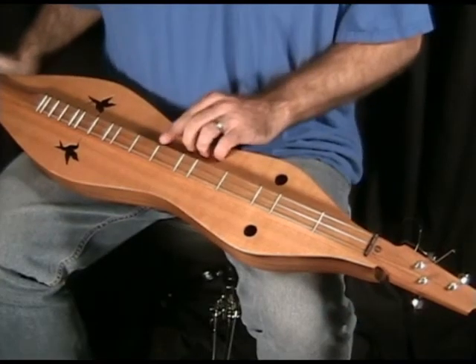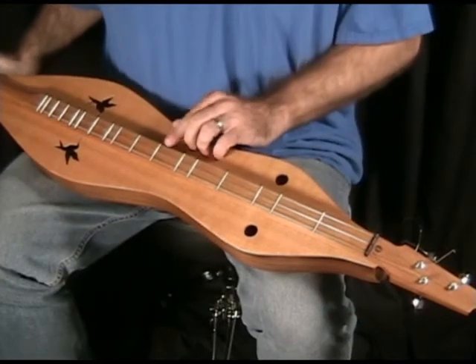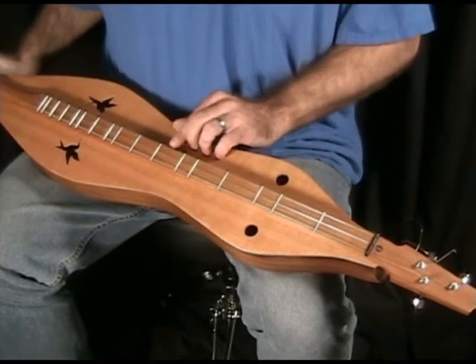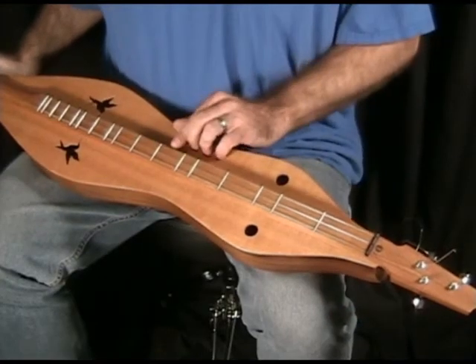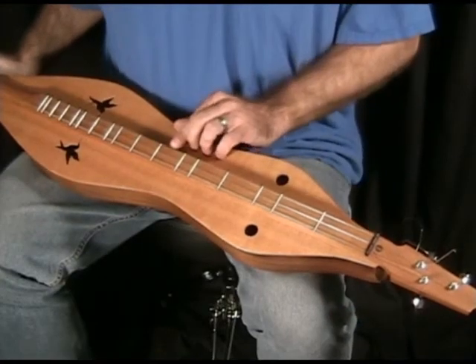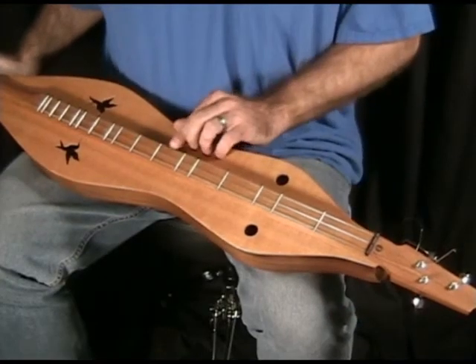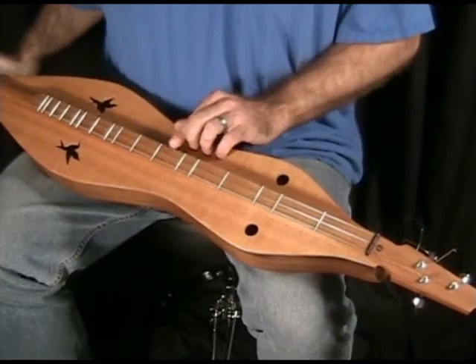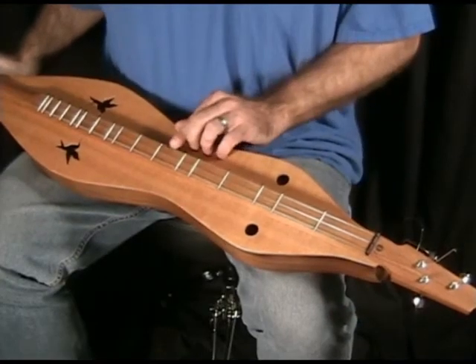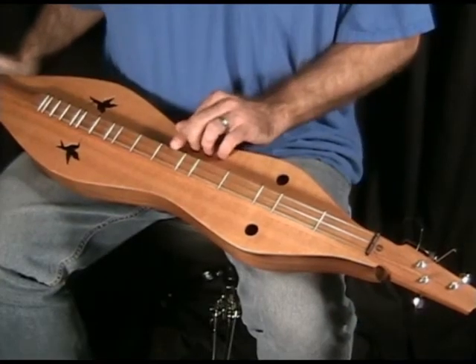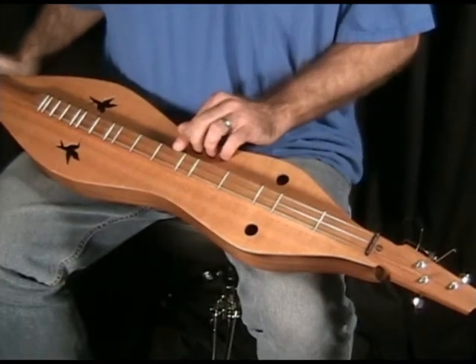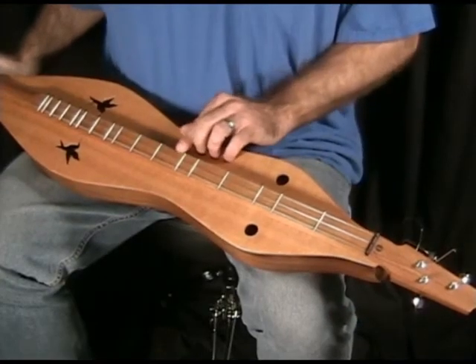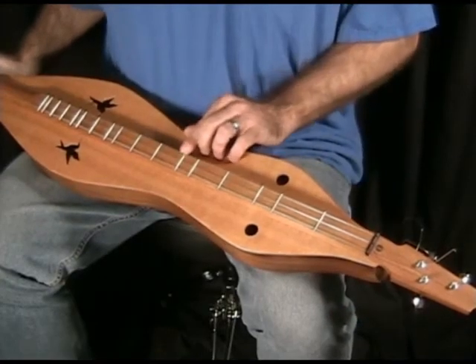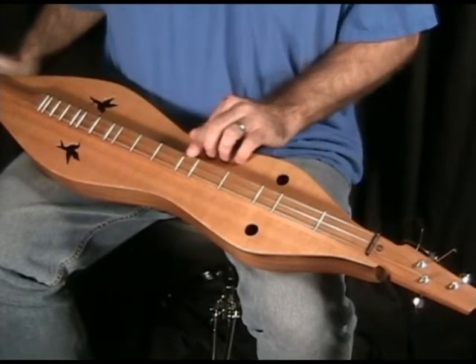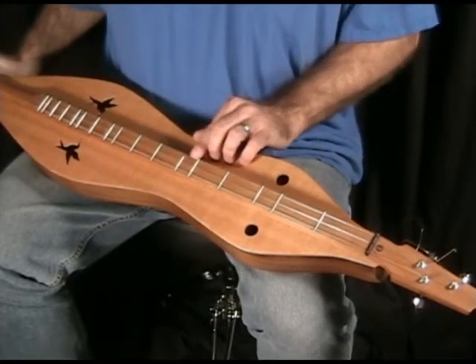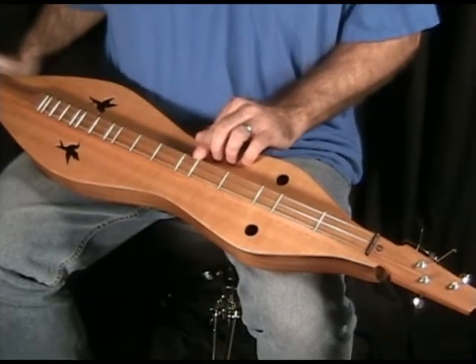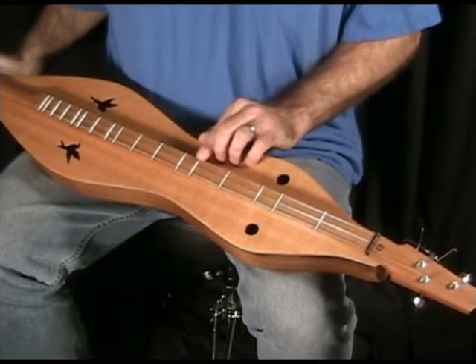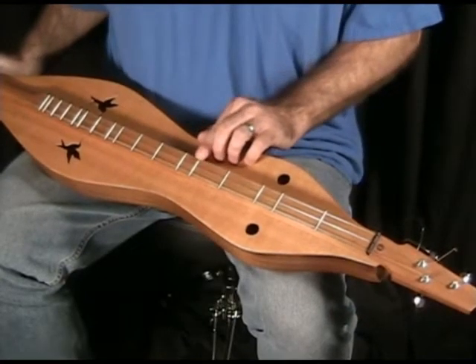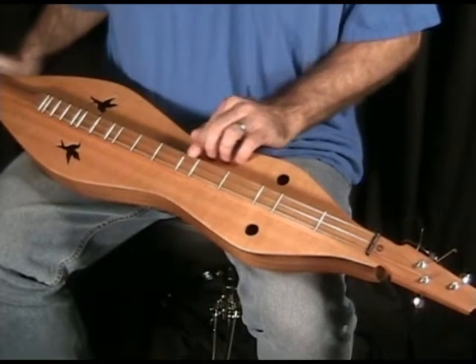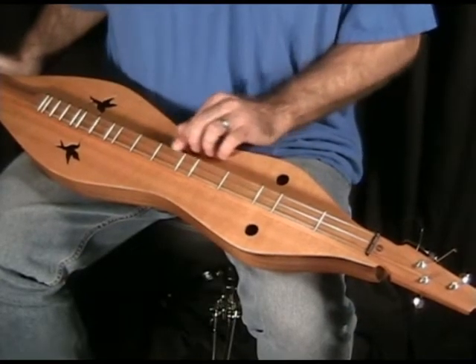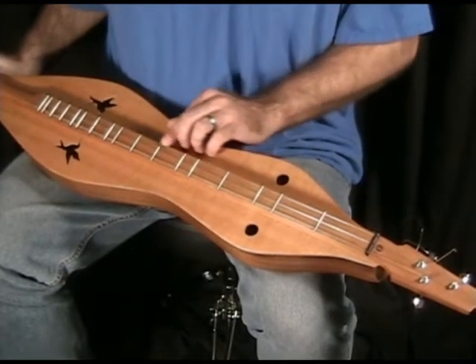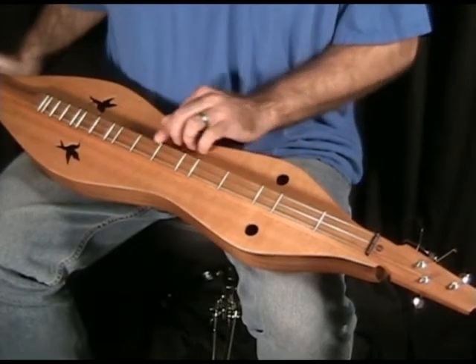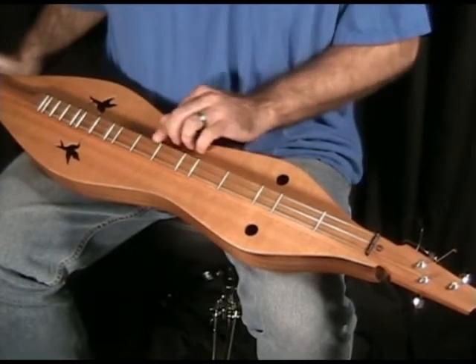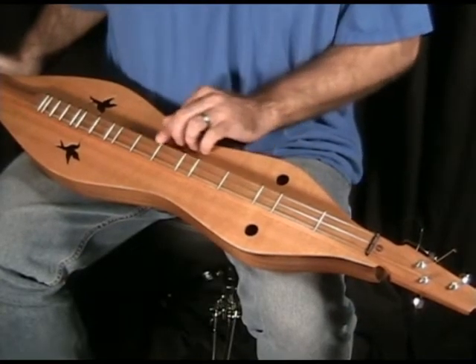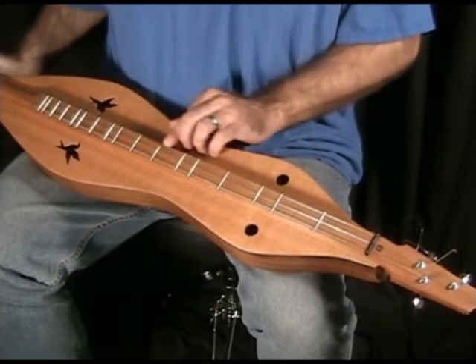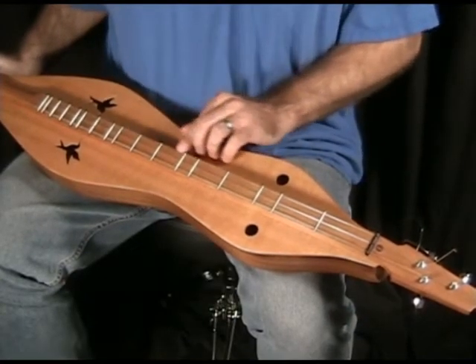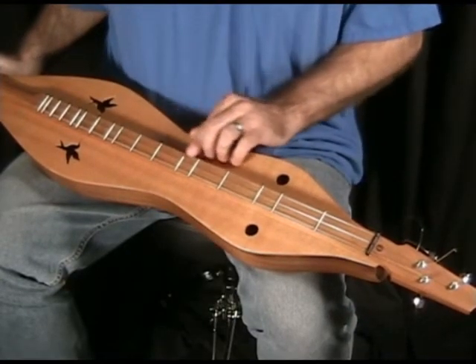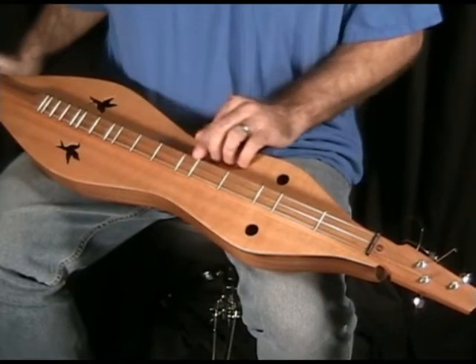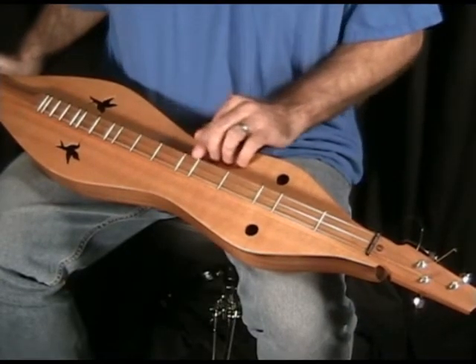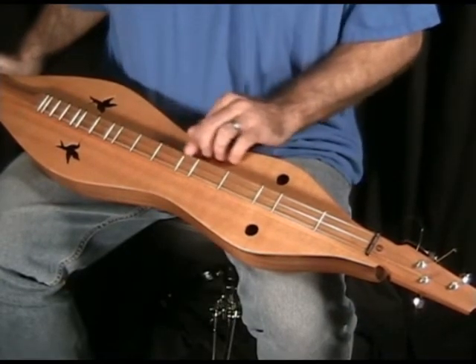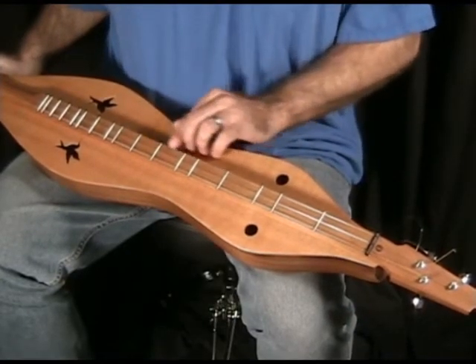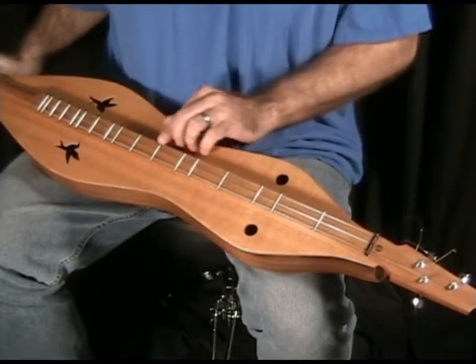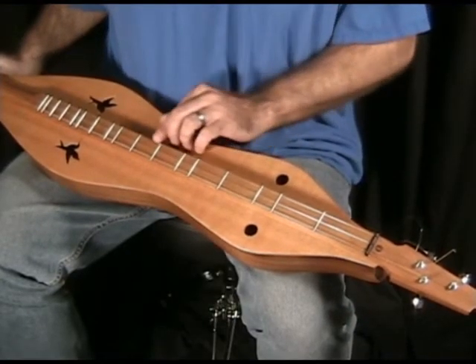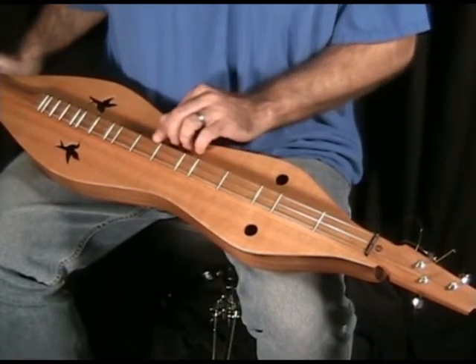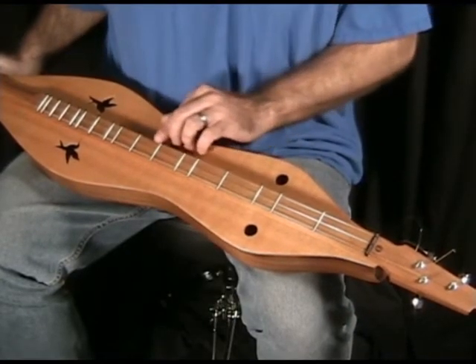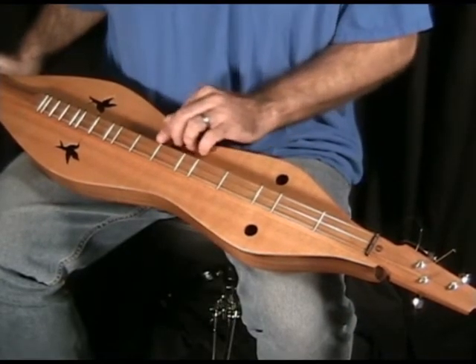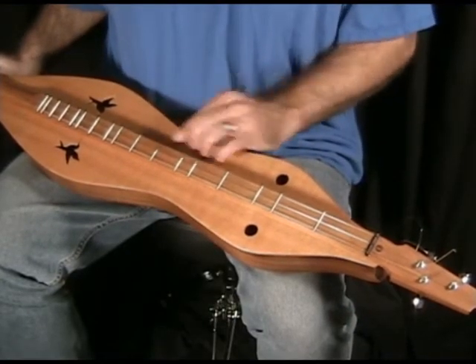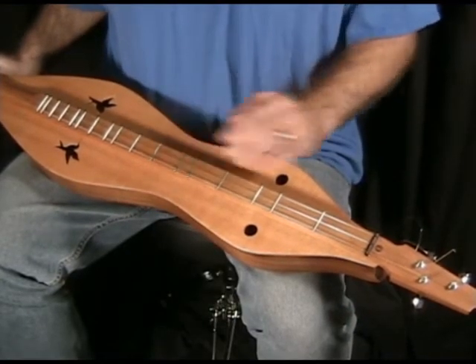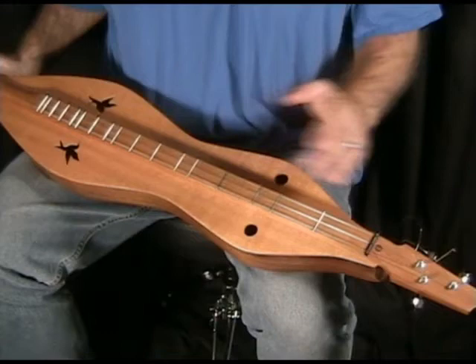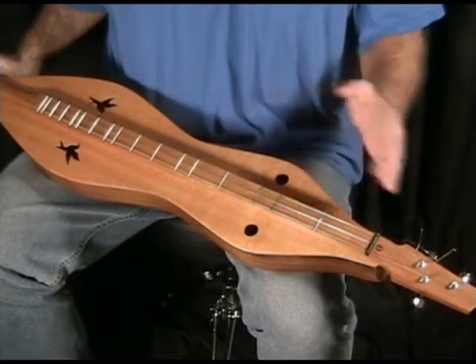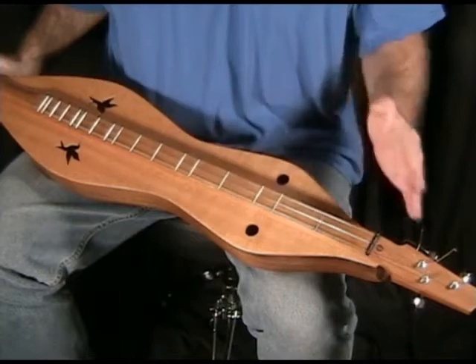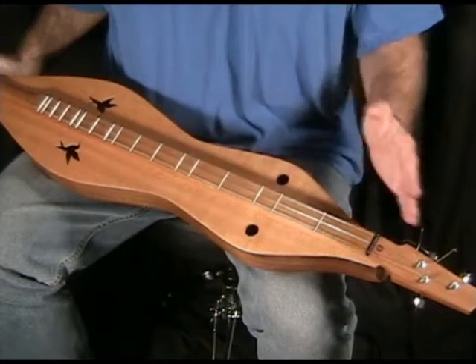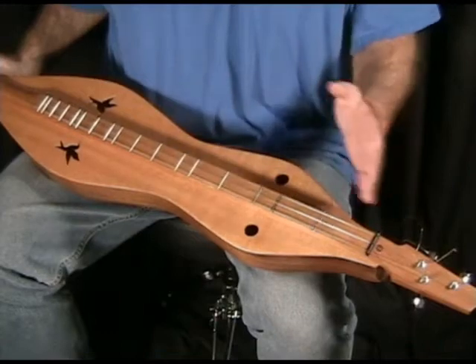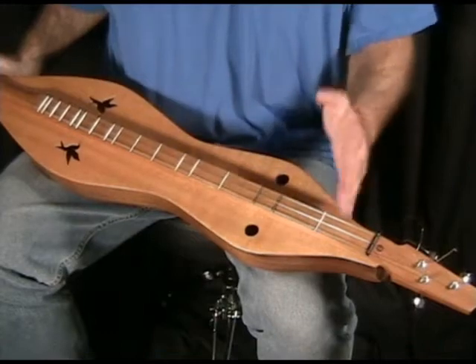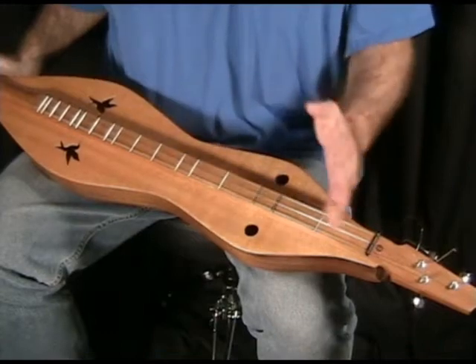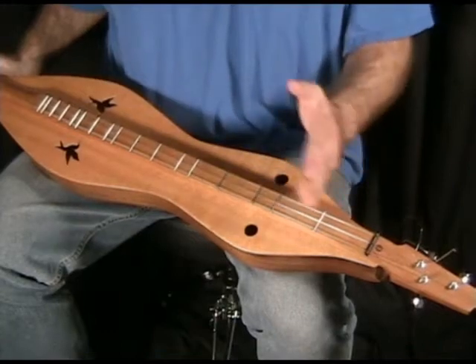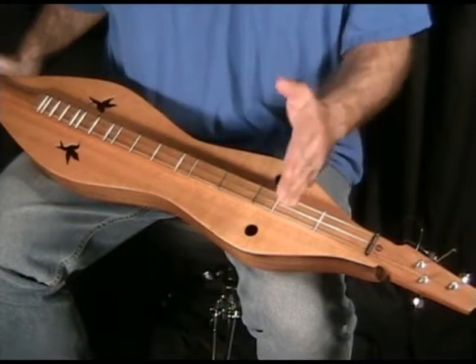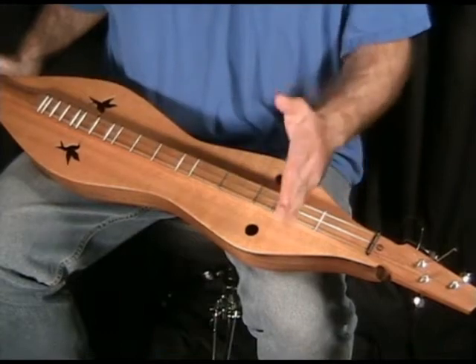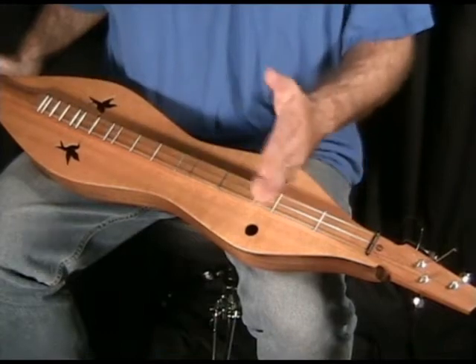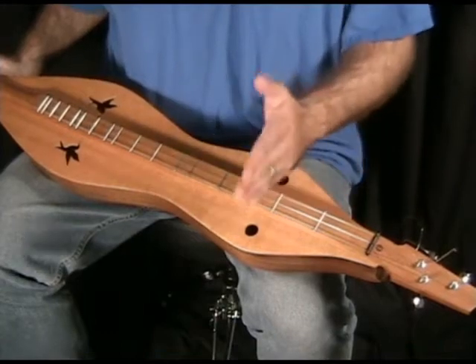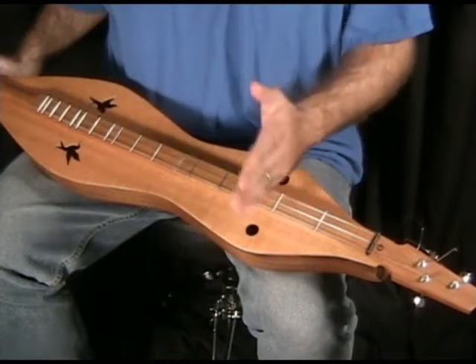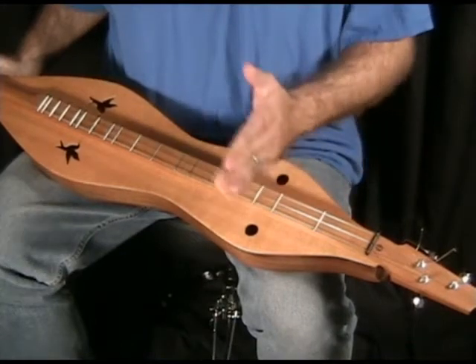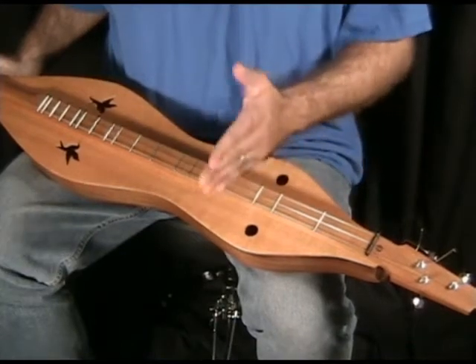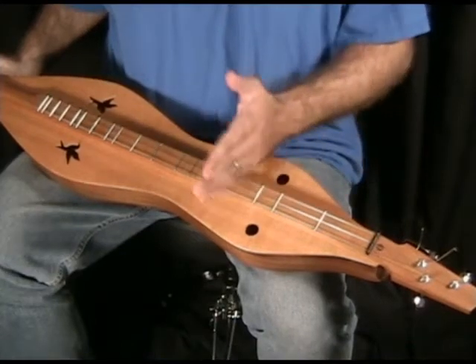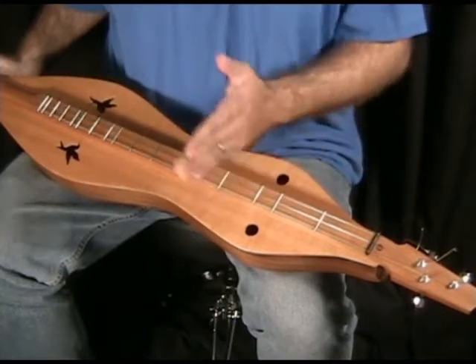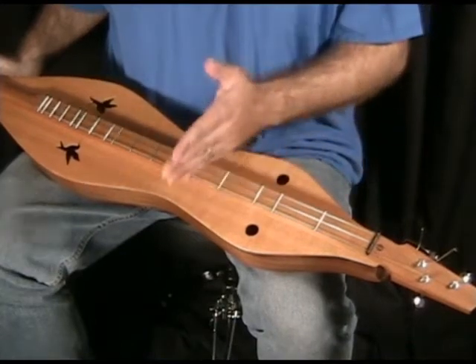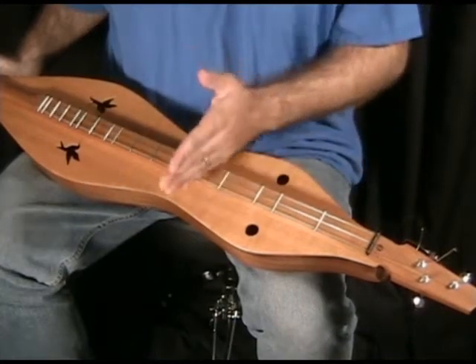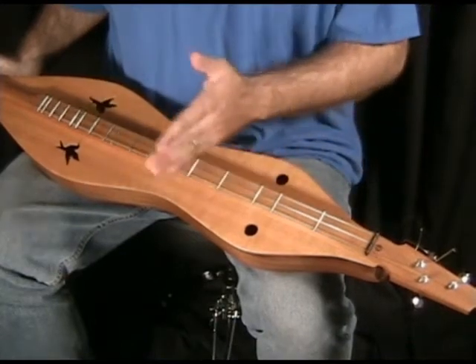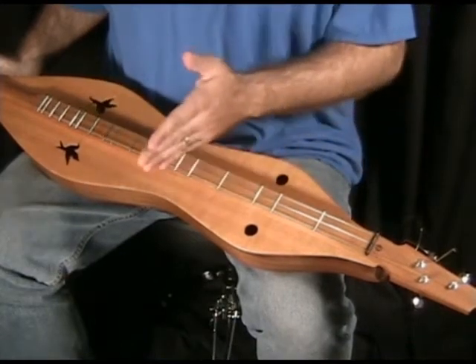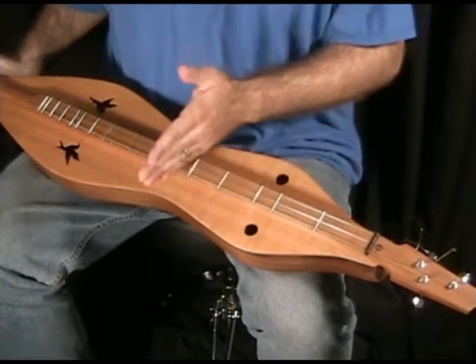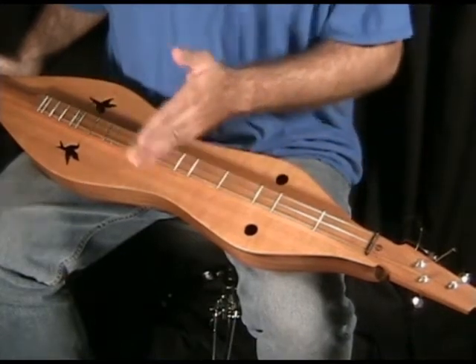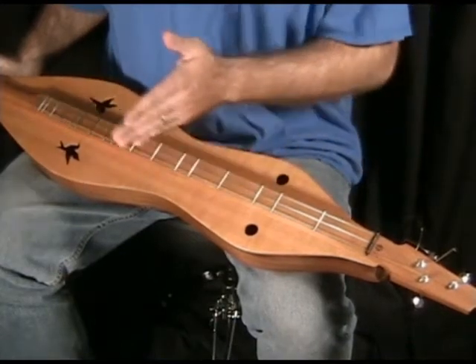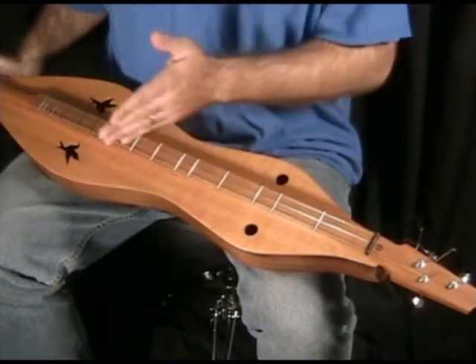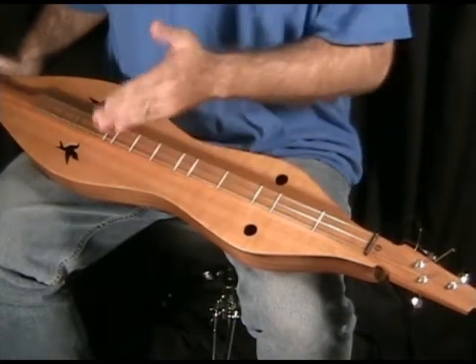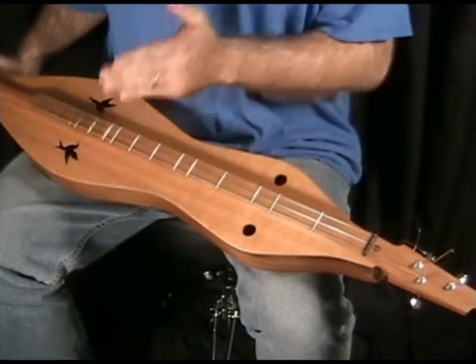There is no six and a half fret here. So you've got open, one, two, three, four, five, six, seven.